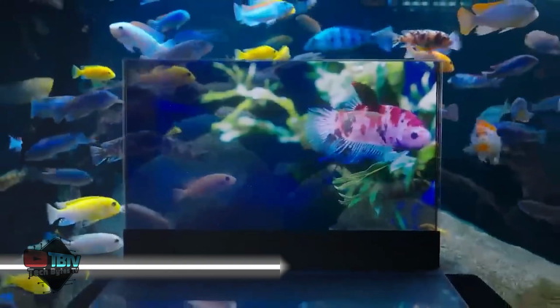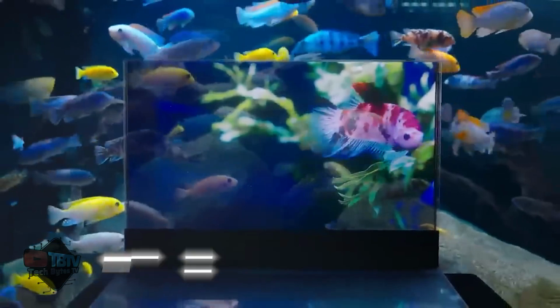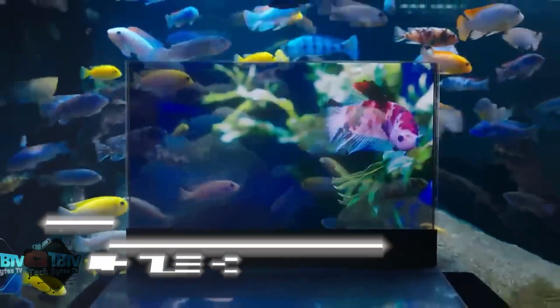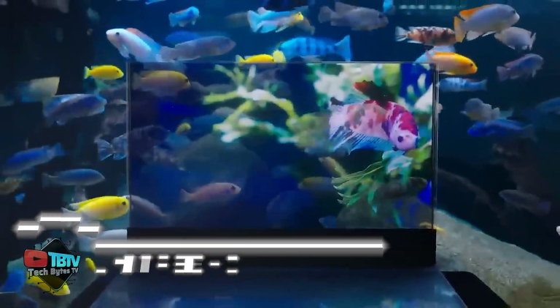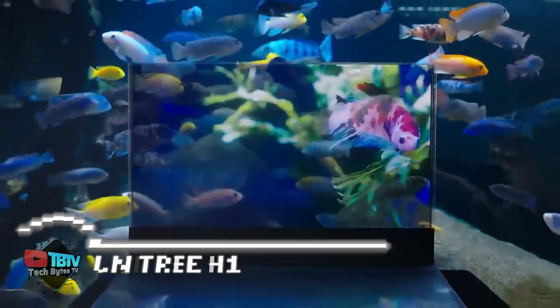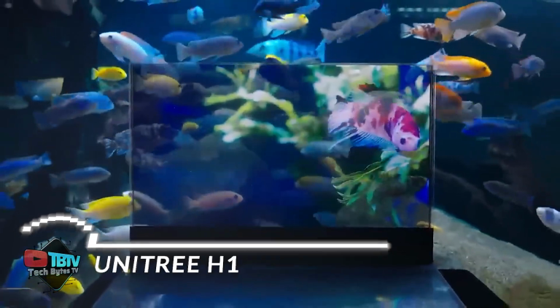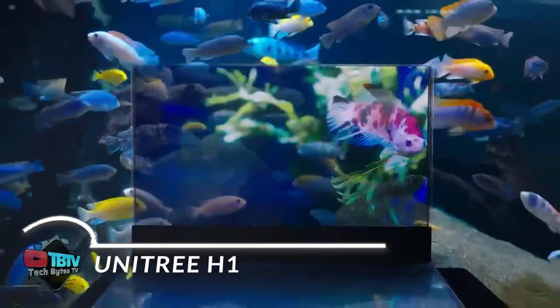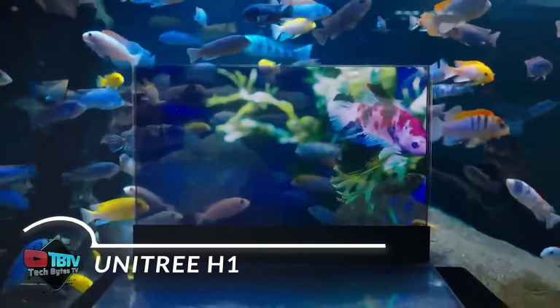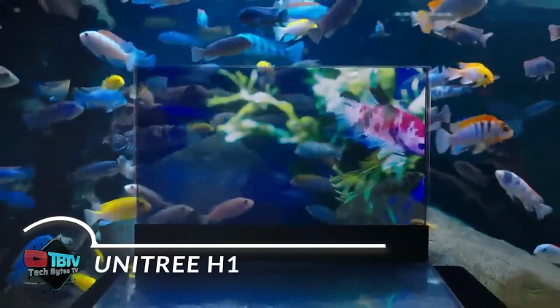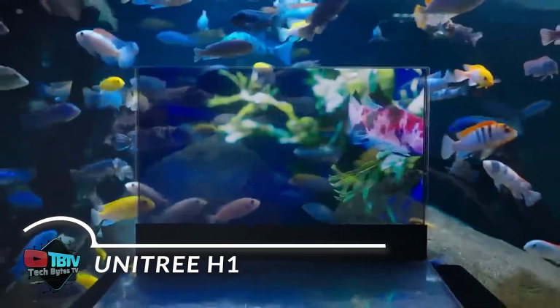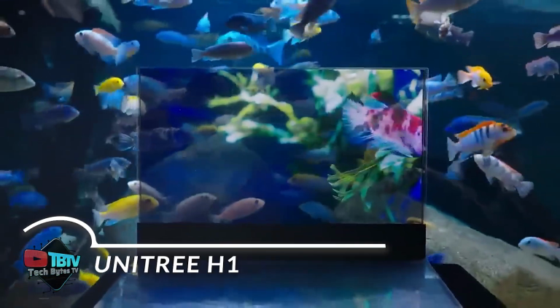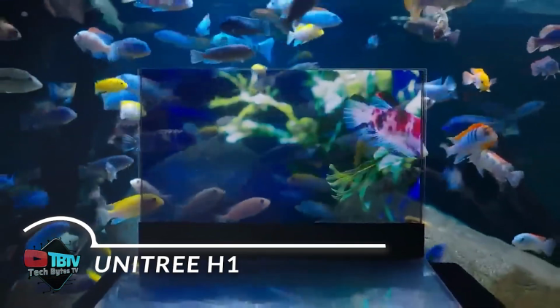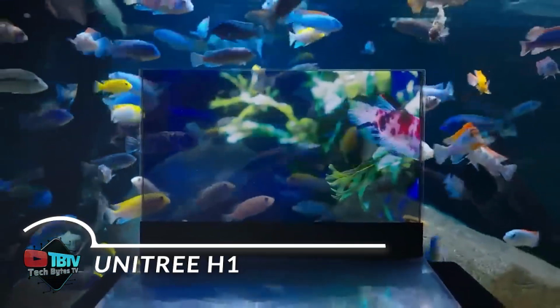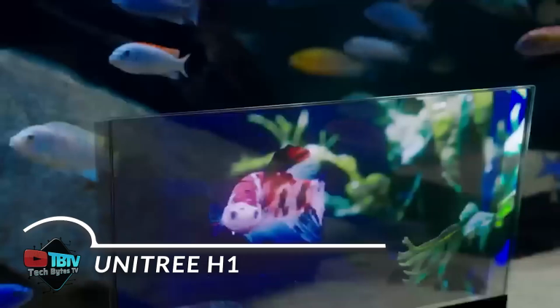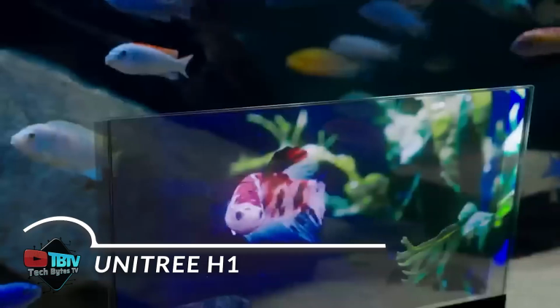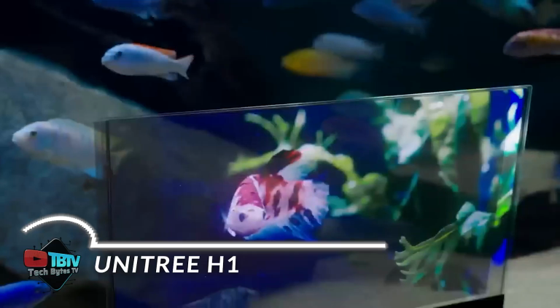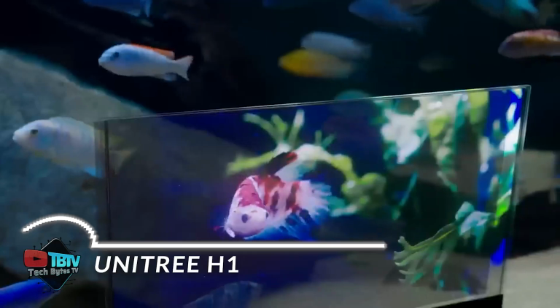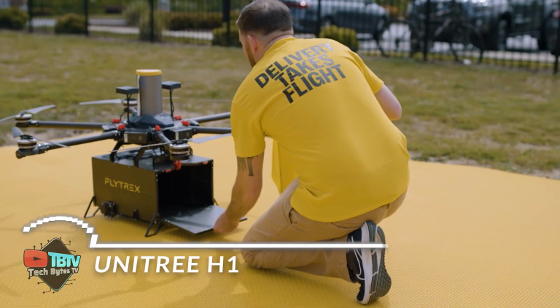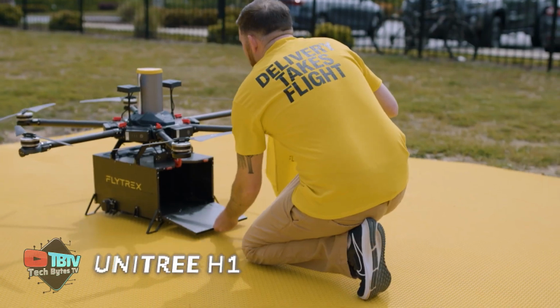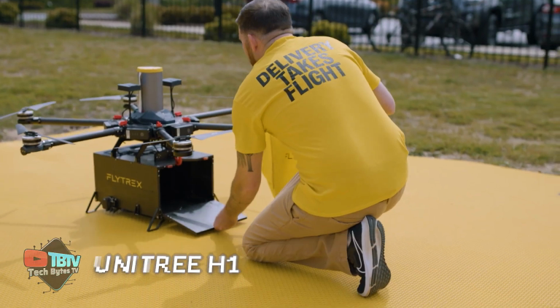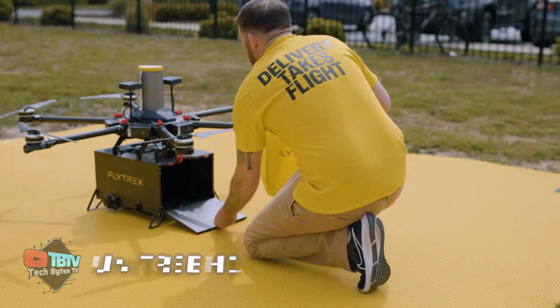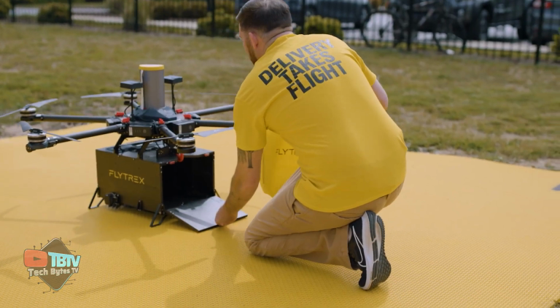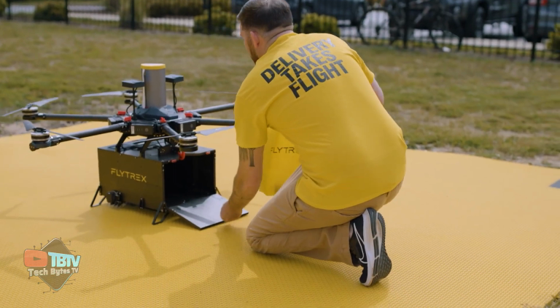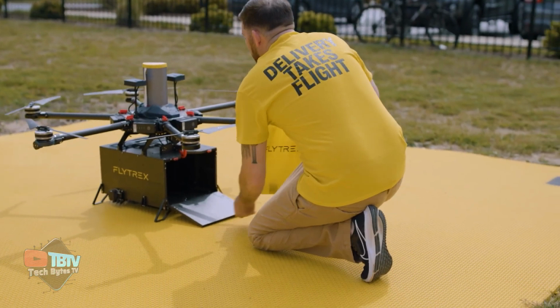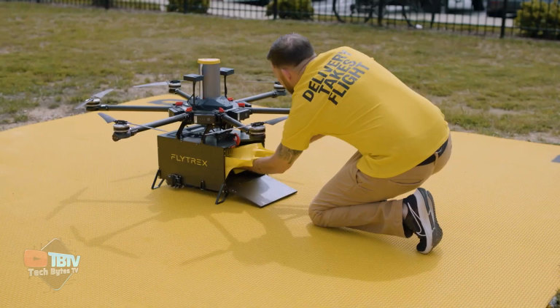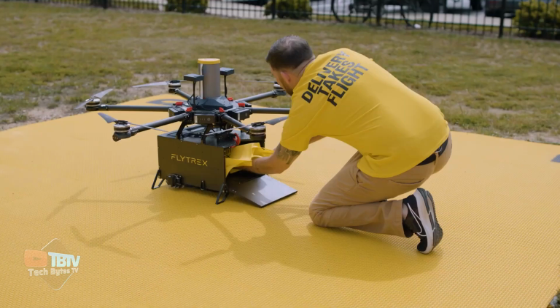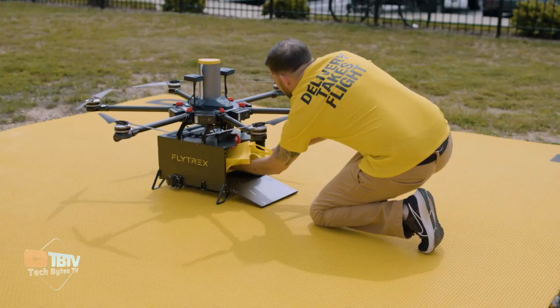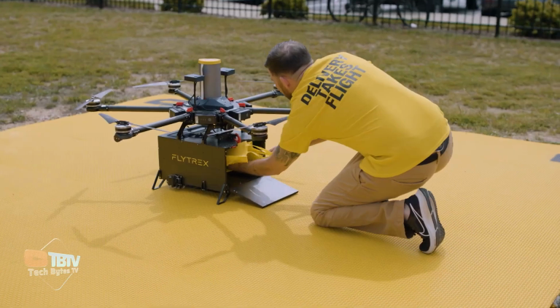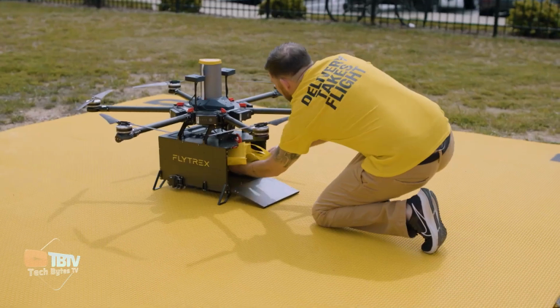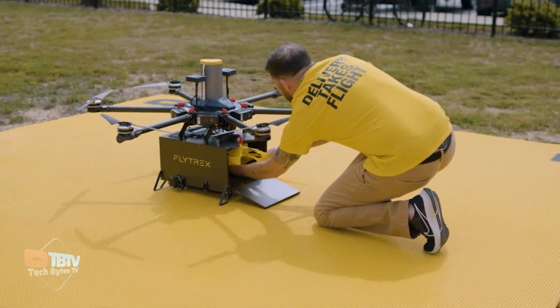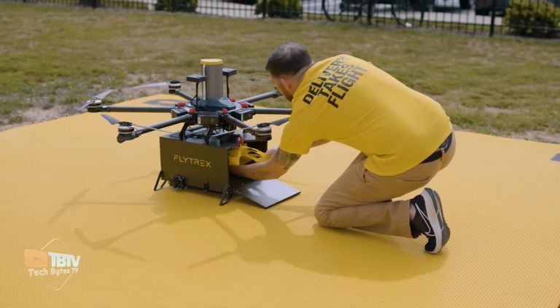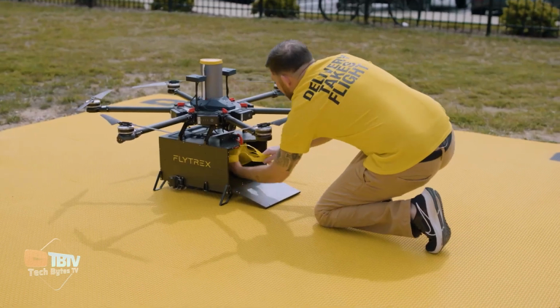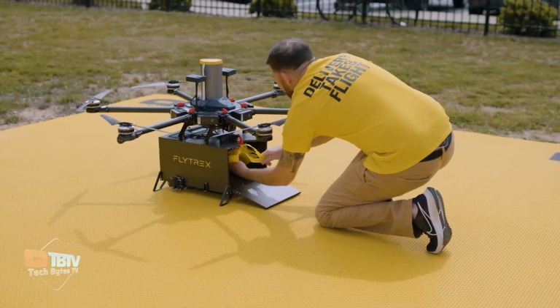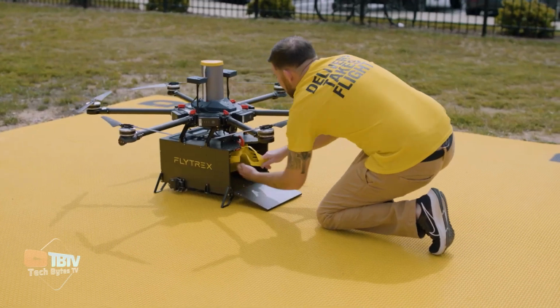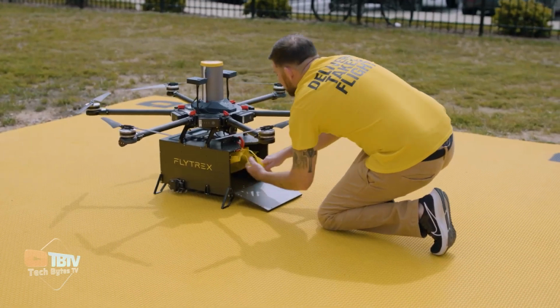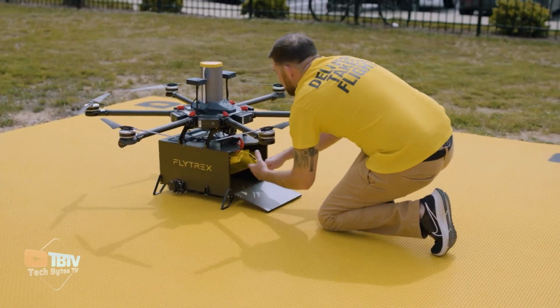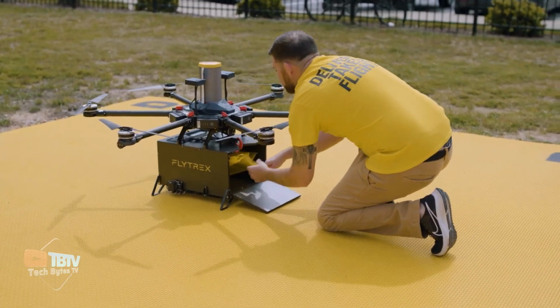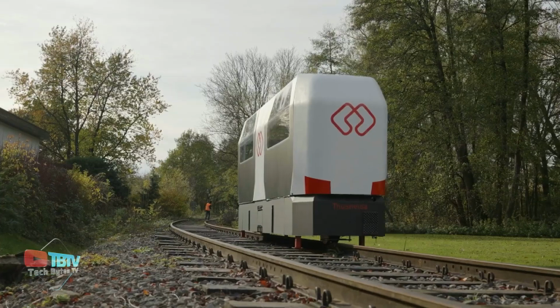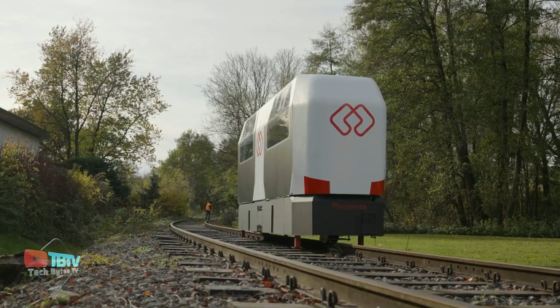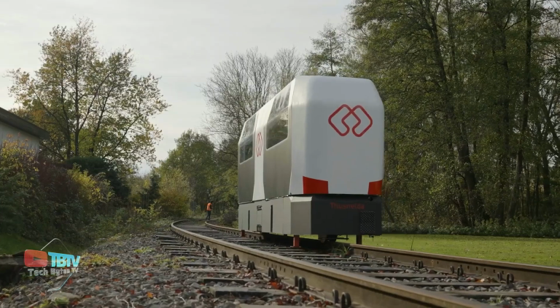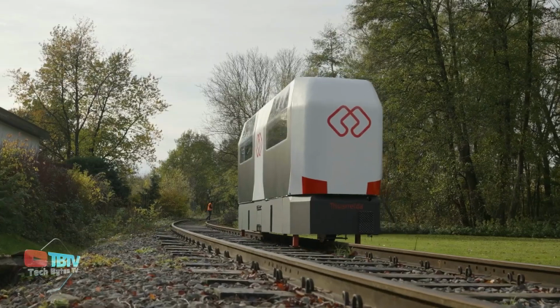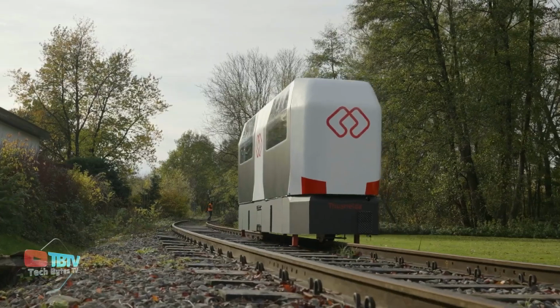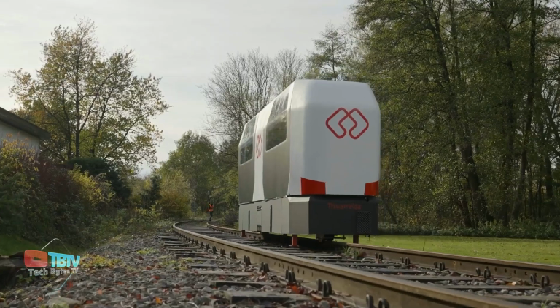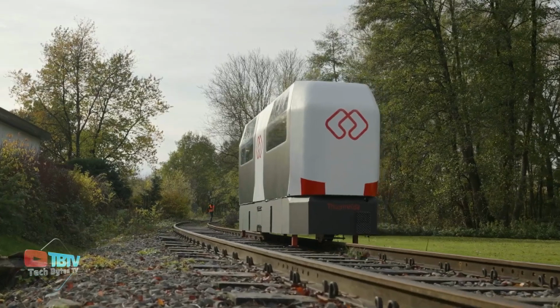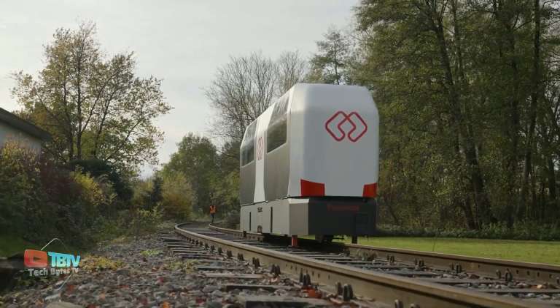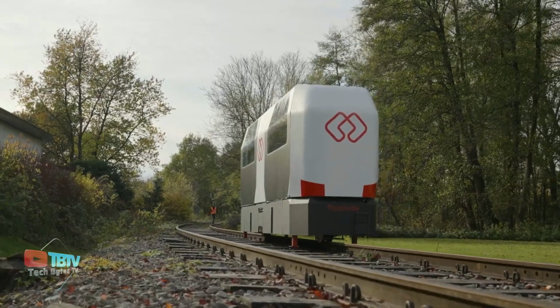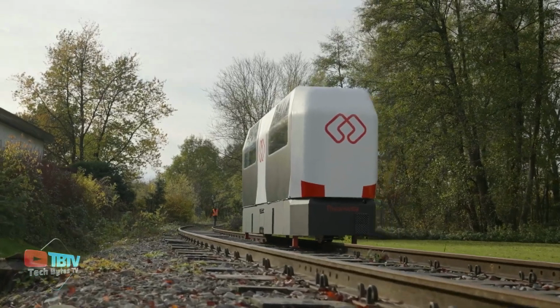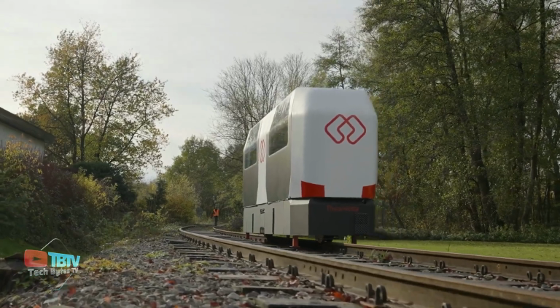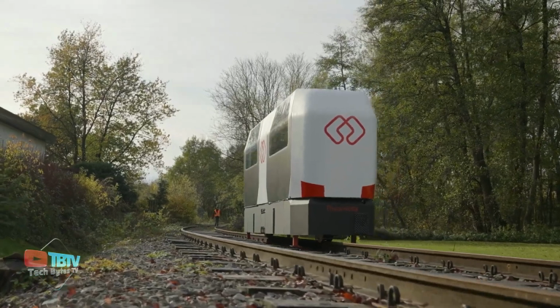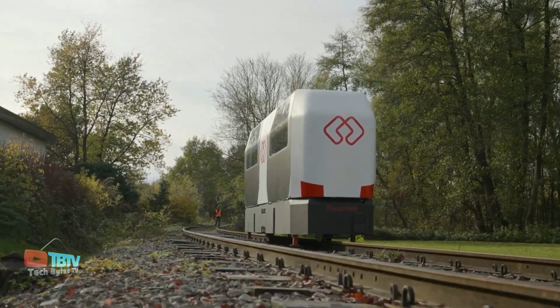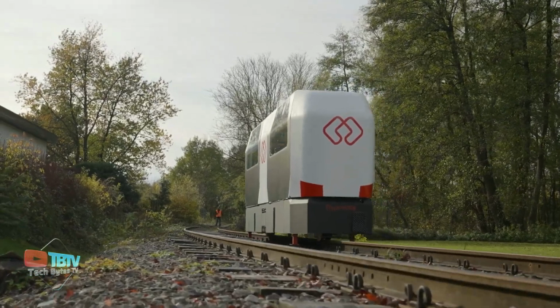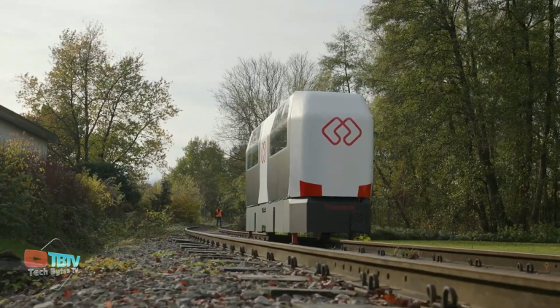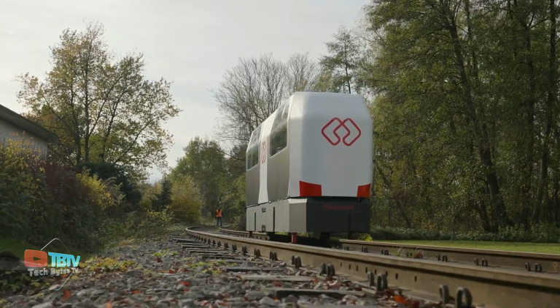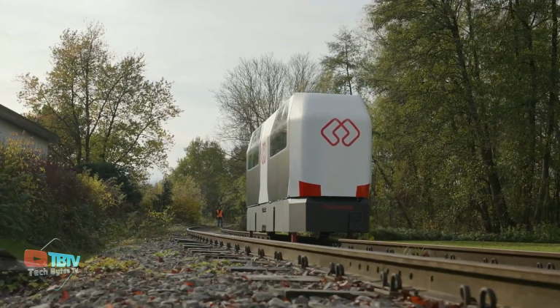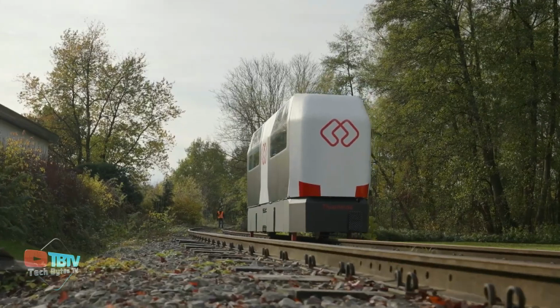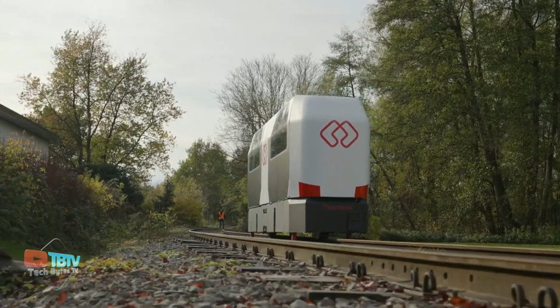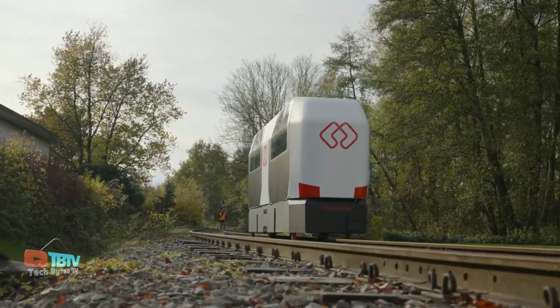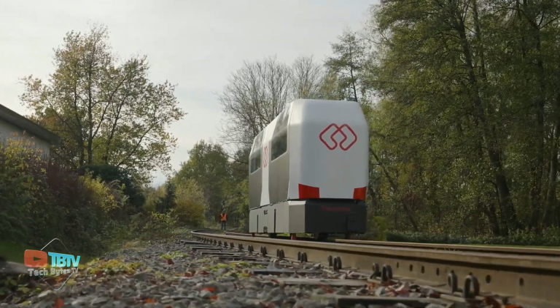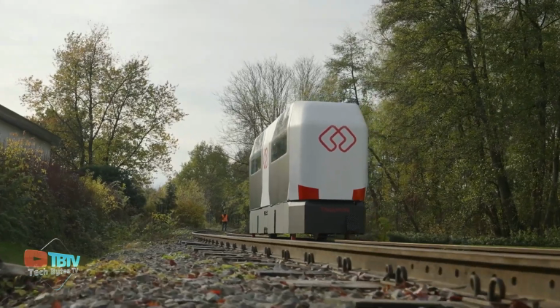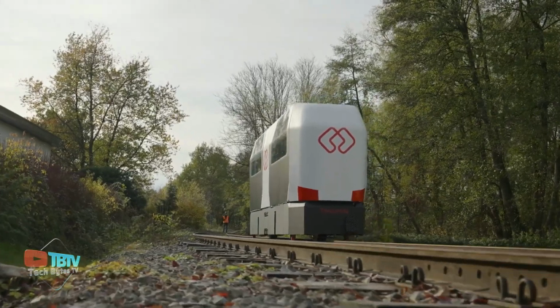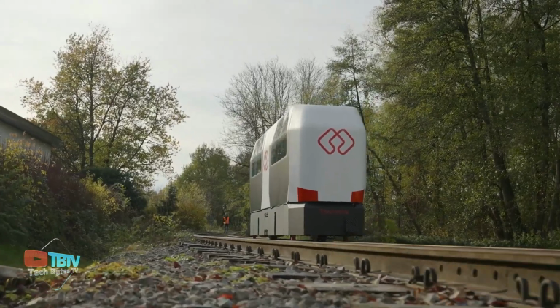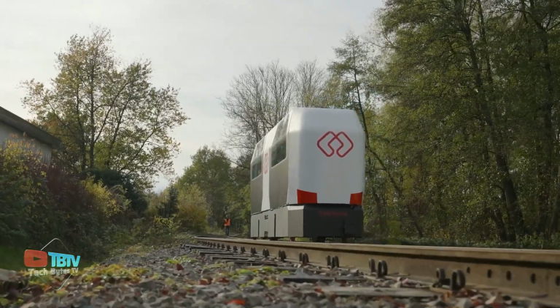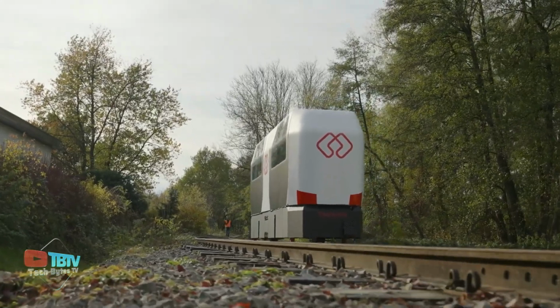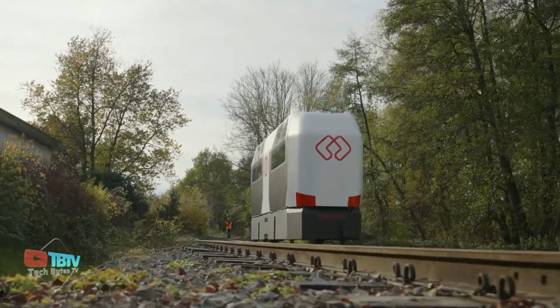If you think we've reached the pinnacle of technology, you haven't seen anything yet. Because these inventions you're about to see will truly change the world.